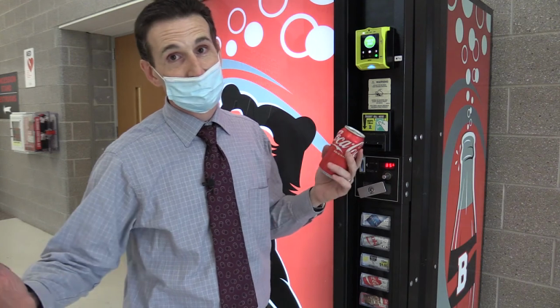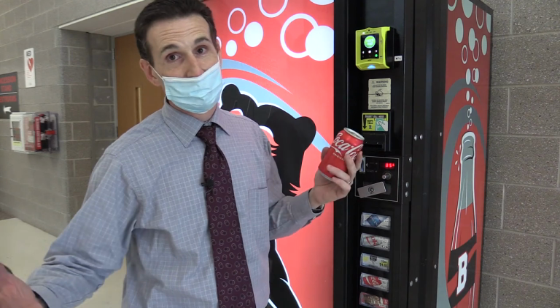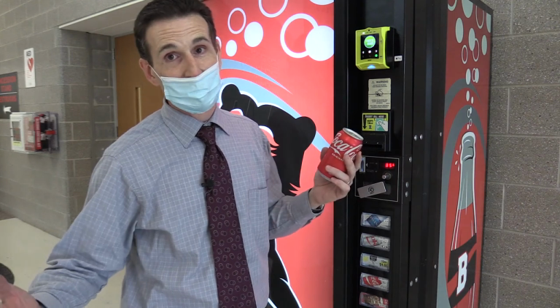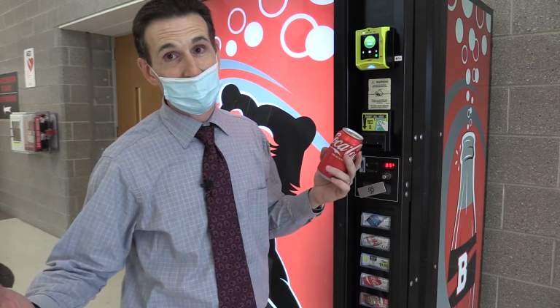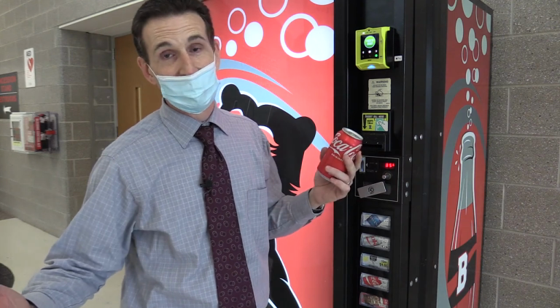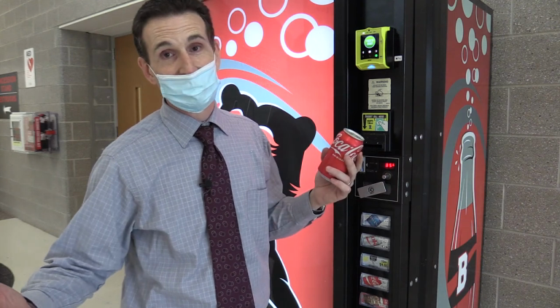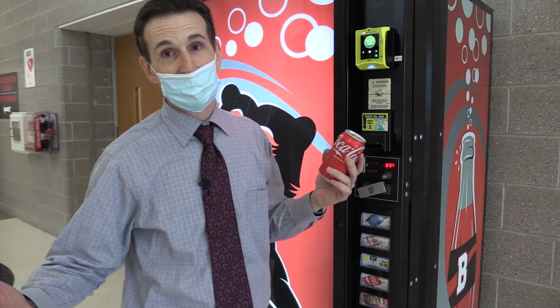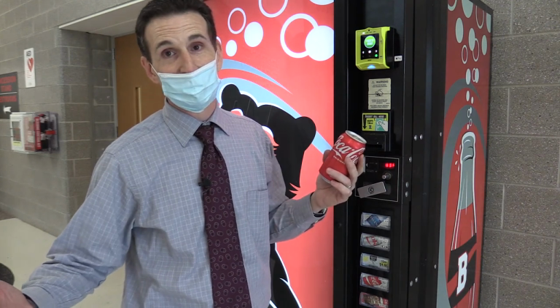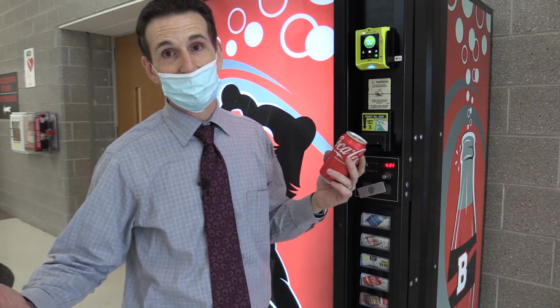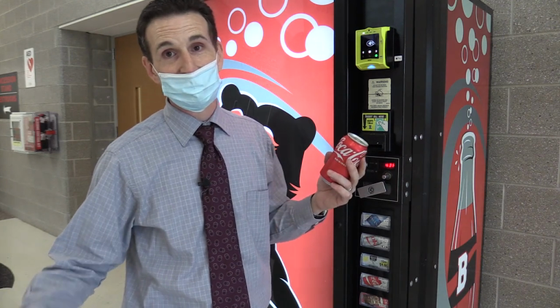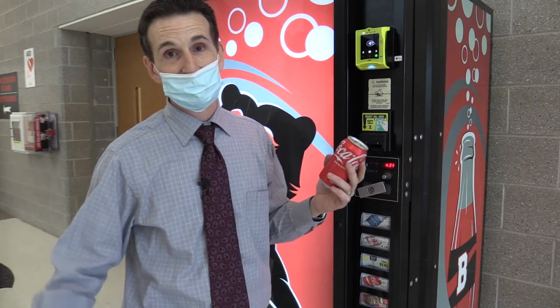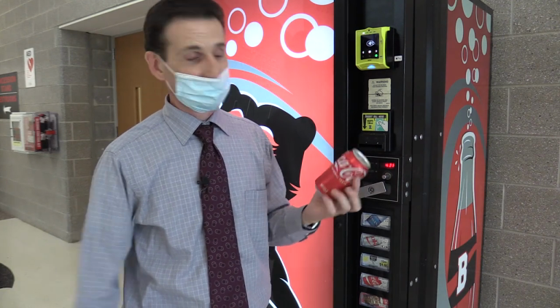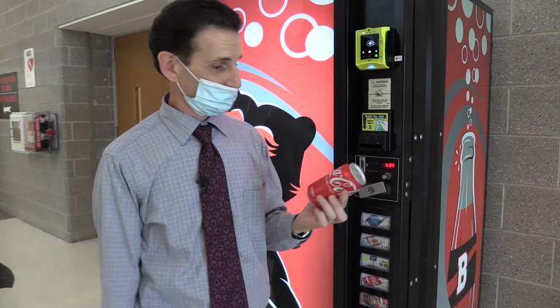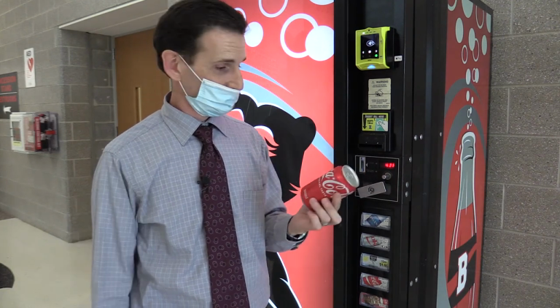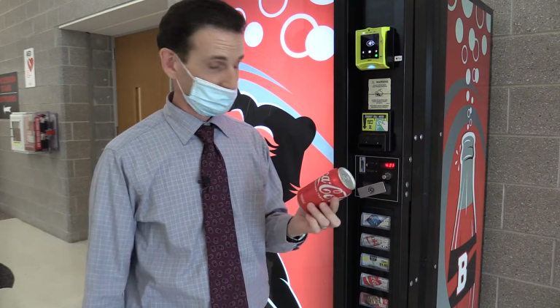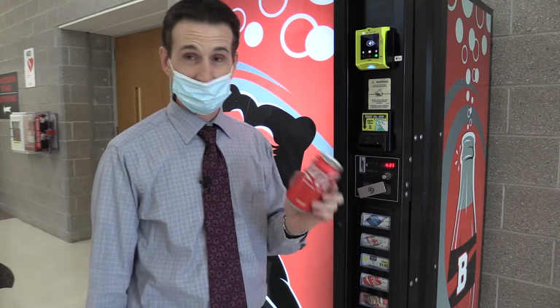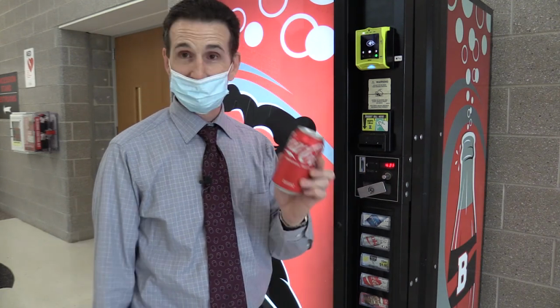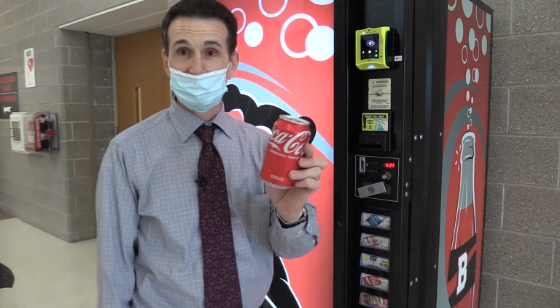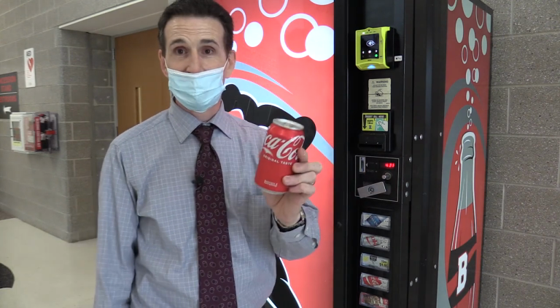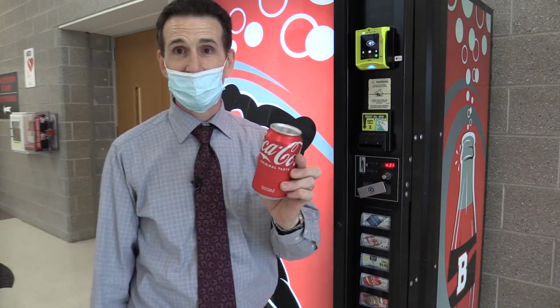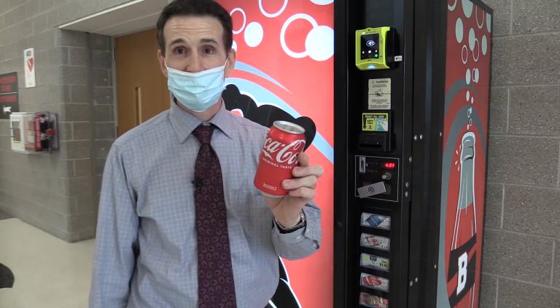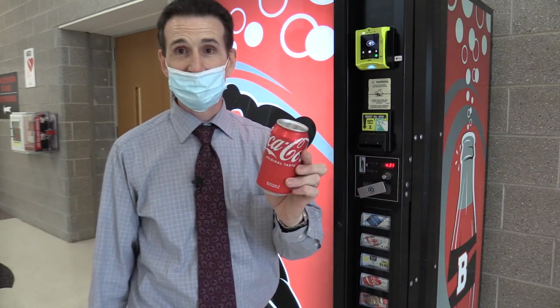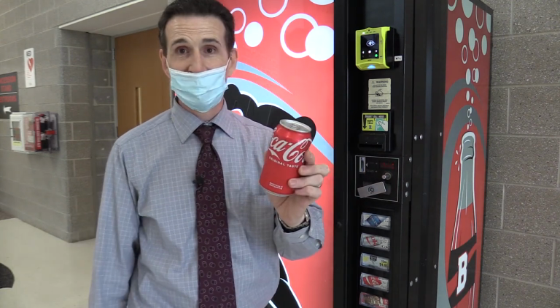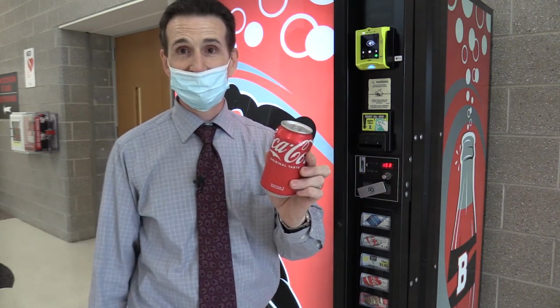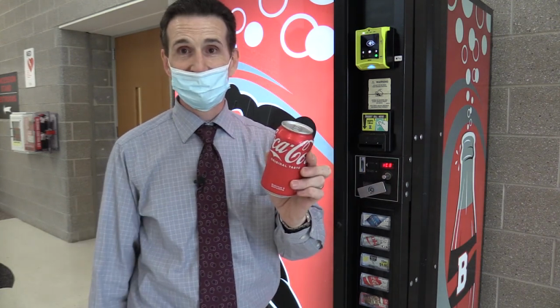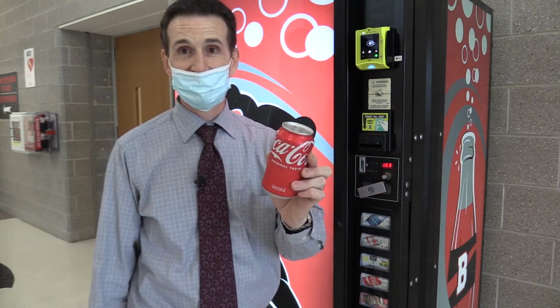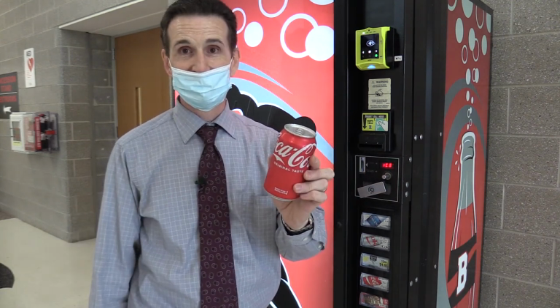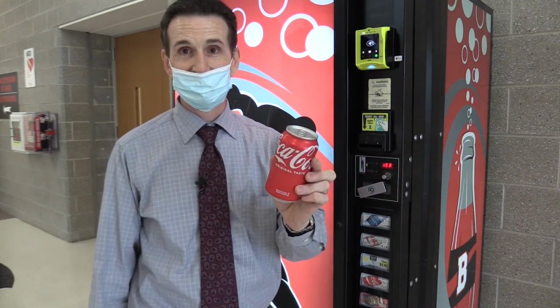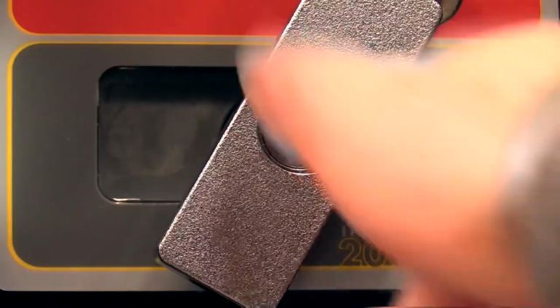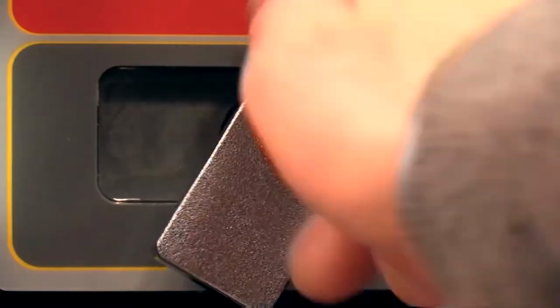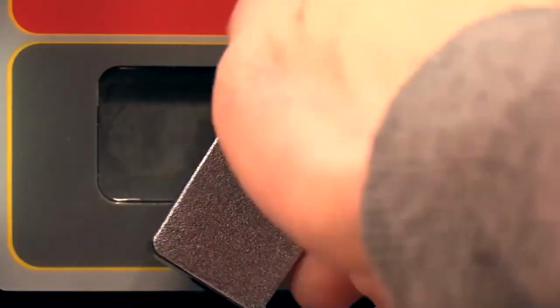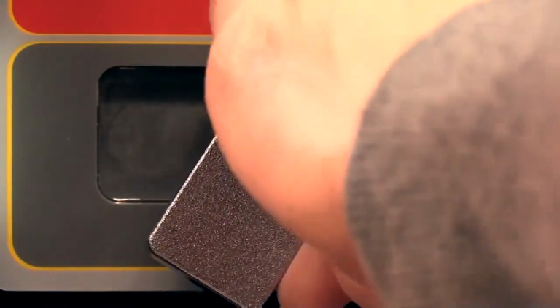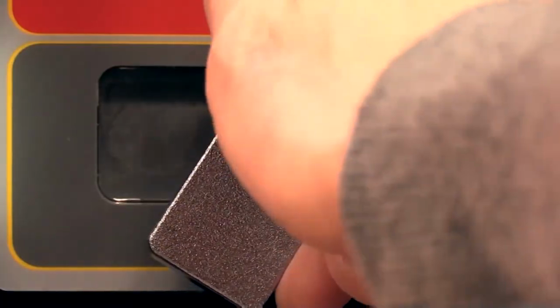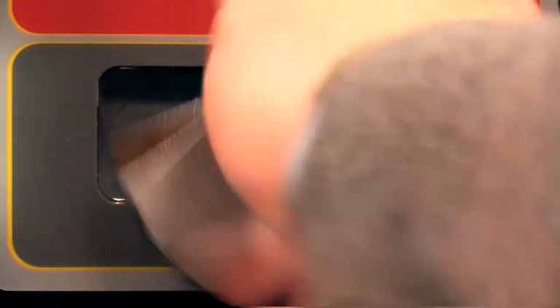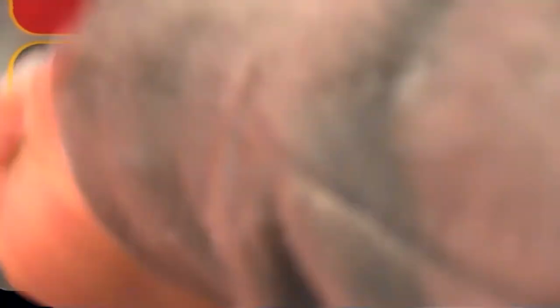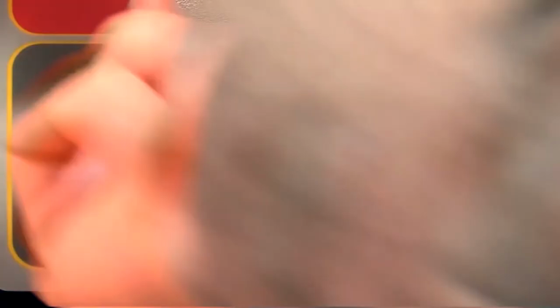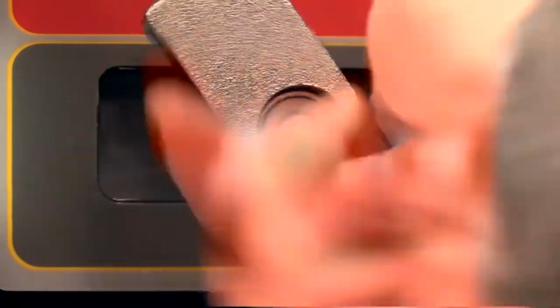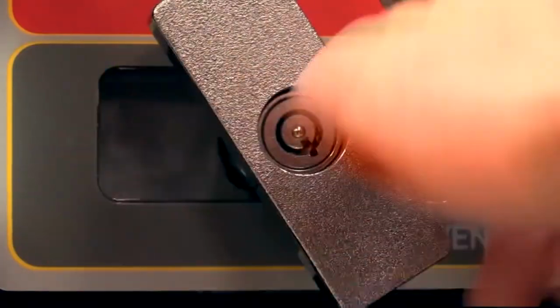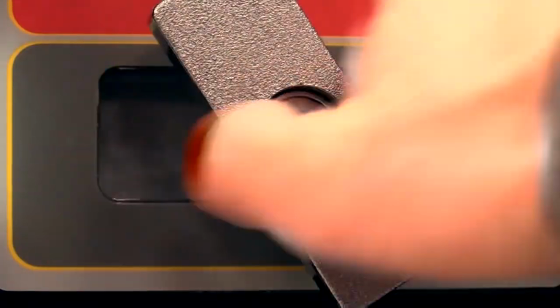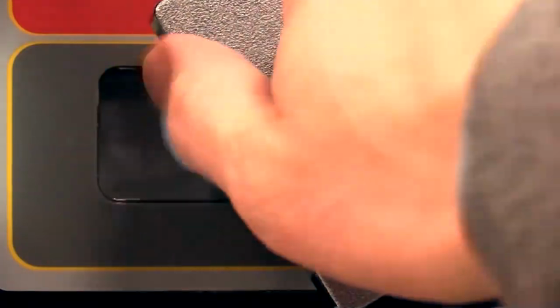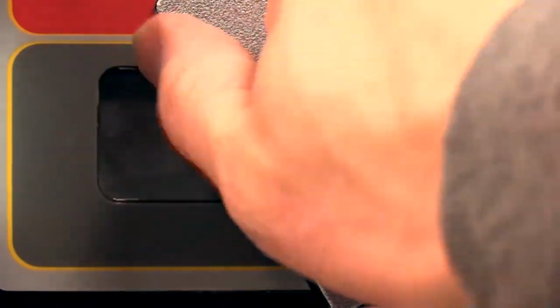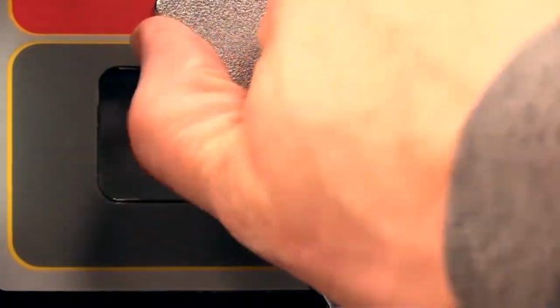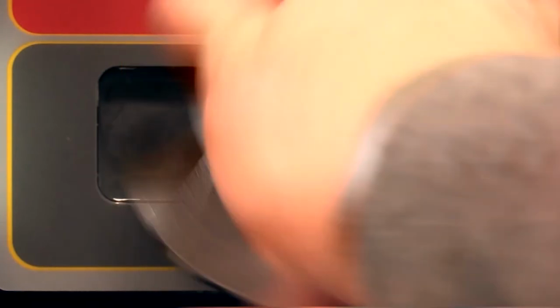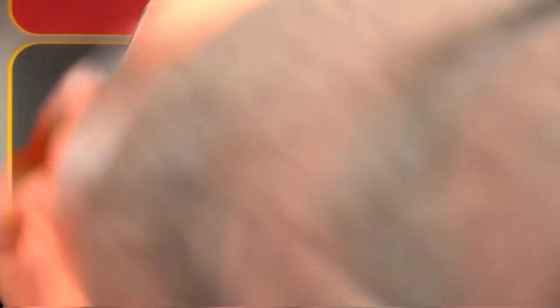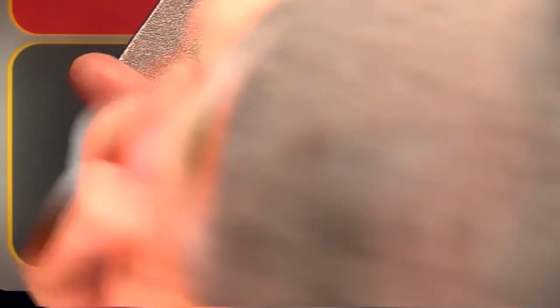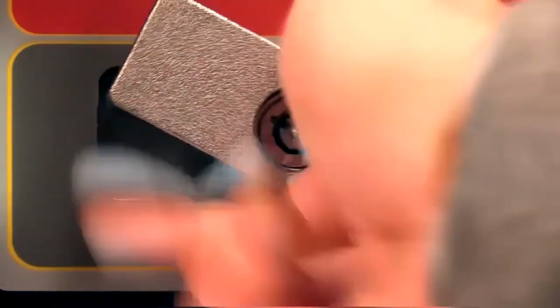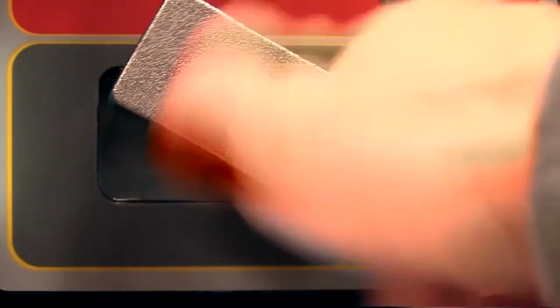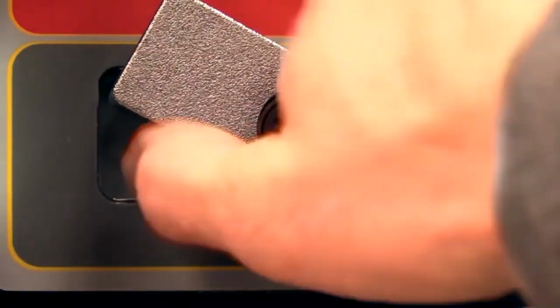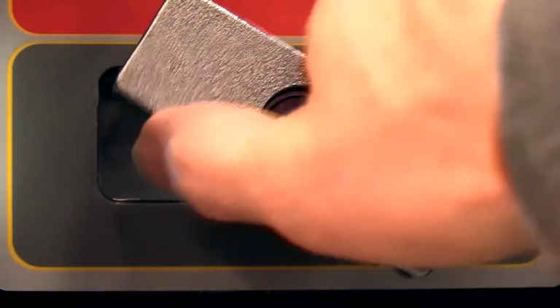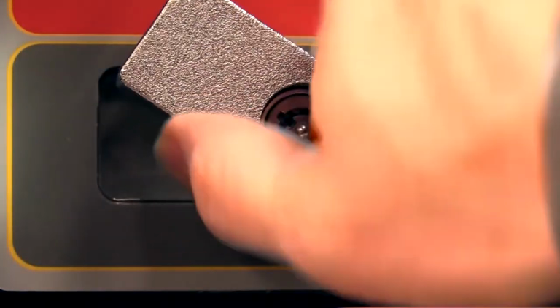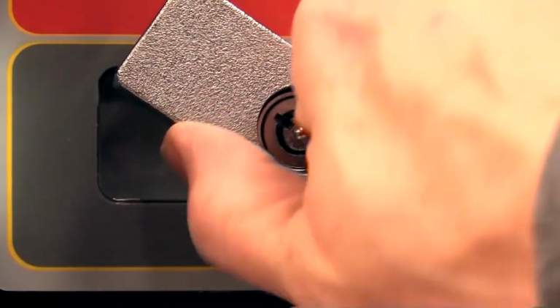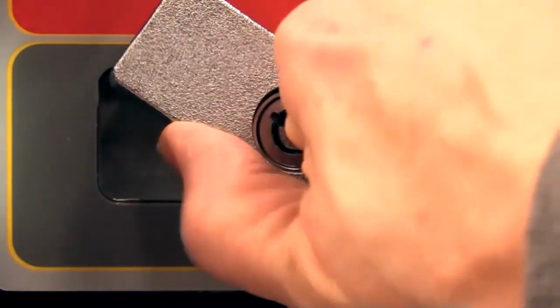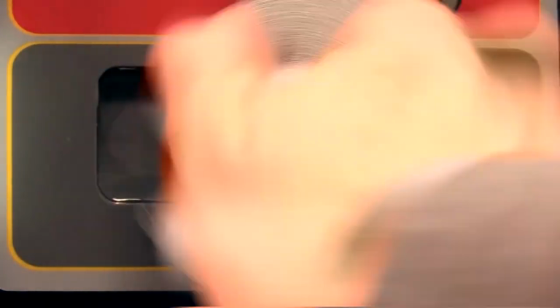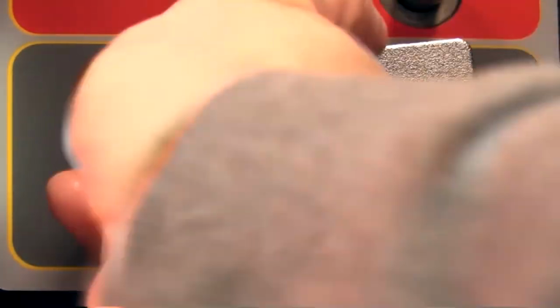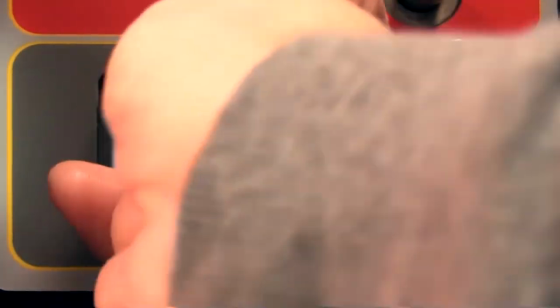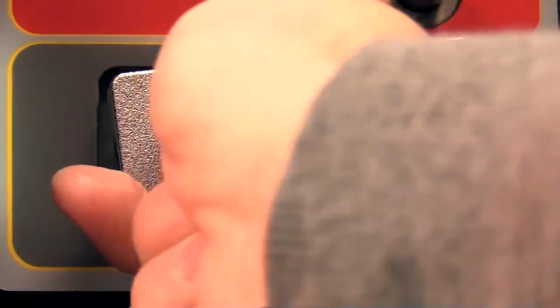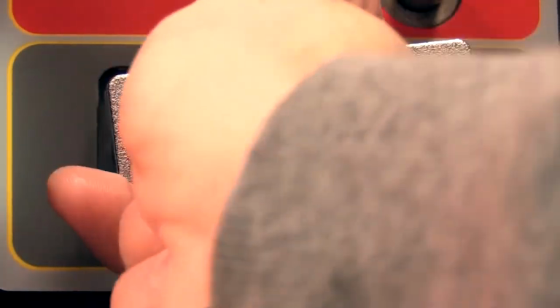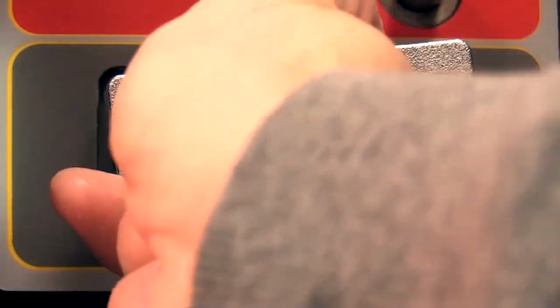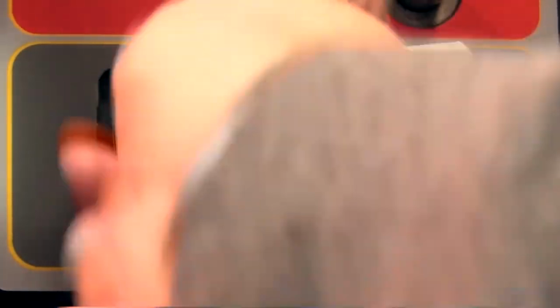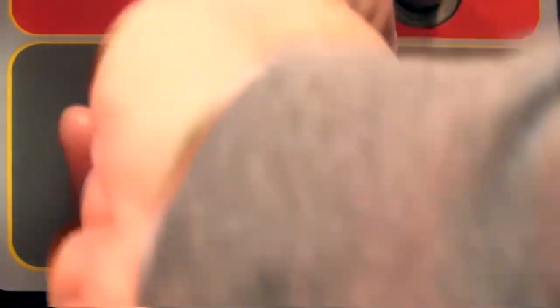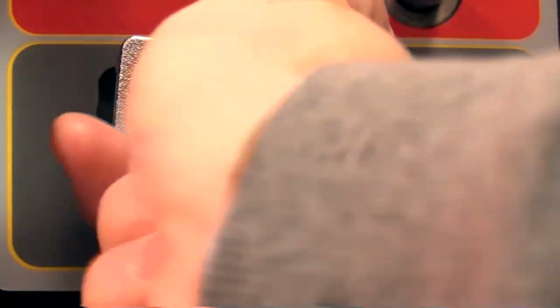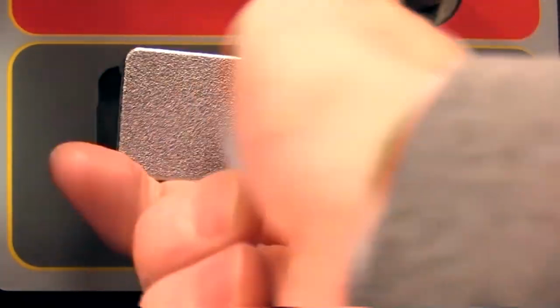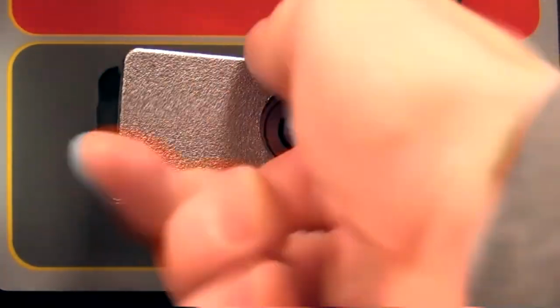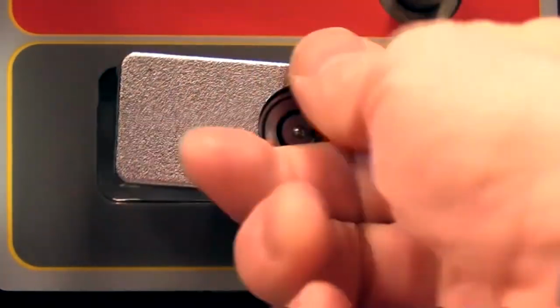Well, there you have it. I think this thing looks really sharp. It talks, it has menus, it's really easy to use, and I think it's going to really help sales here. I recommend getting the Nyax VPAS Touch credit card reader. And as always, happy vending — I'll see you next time.